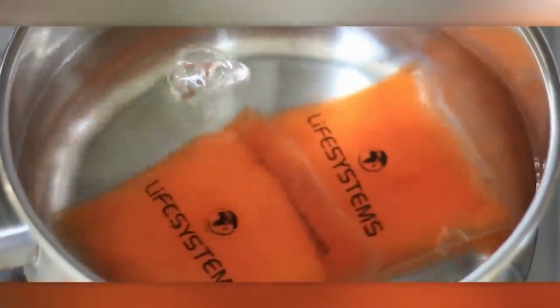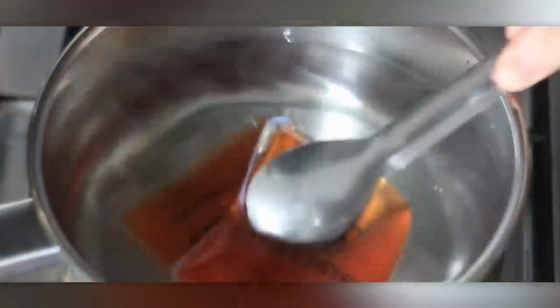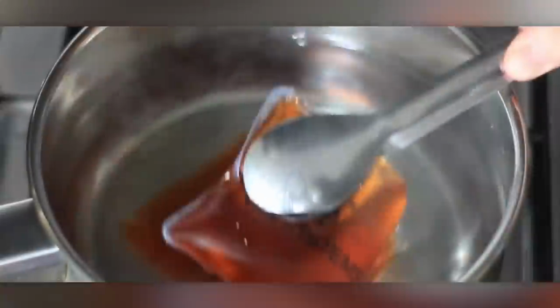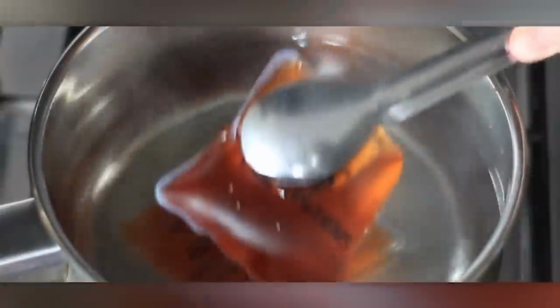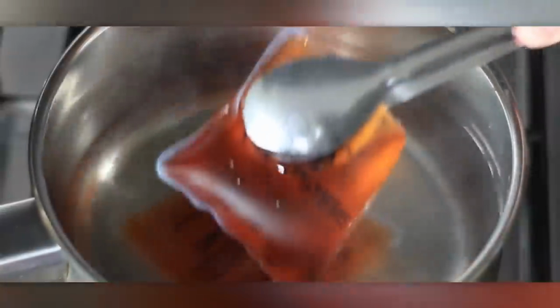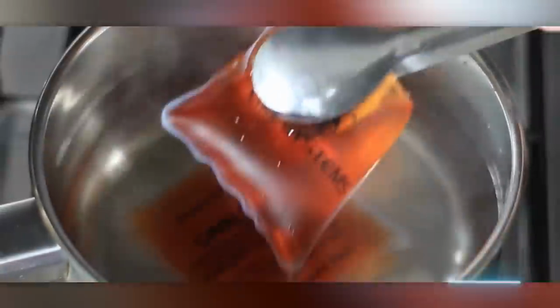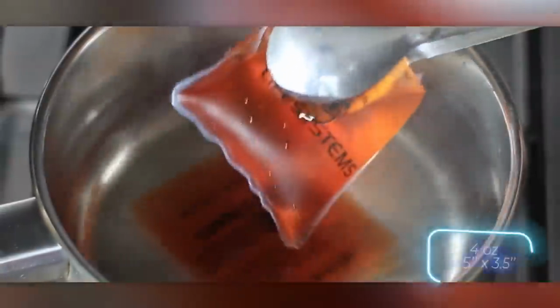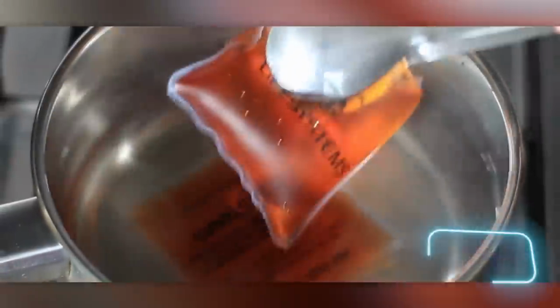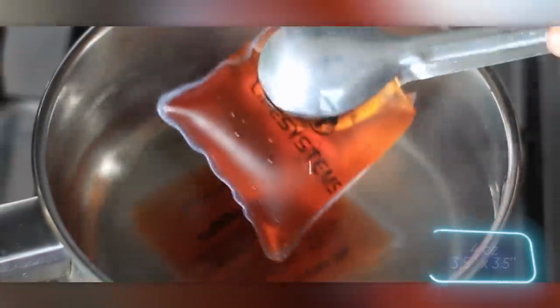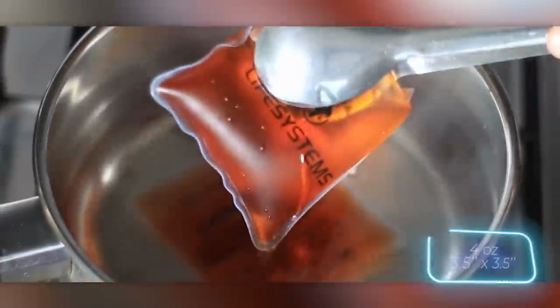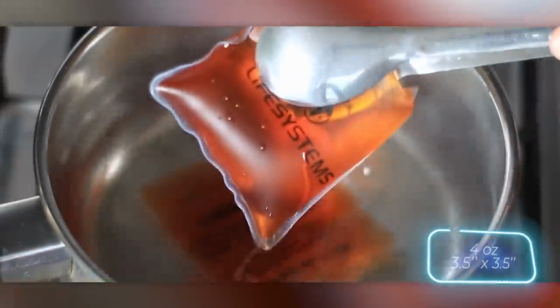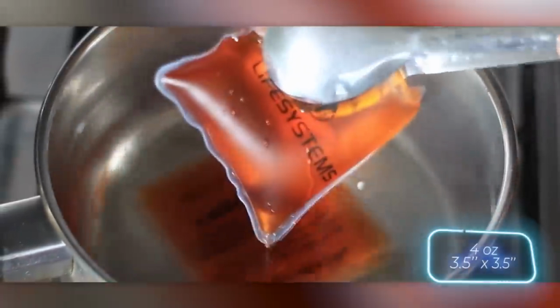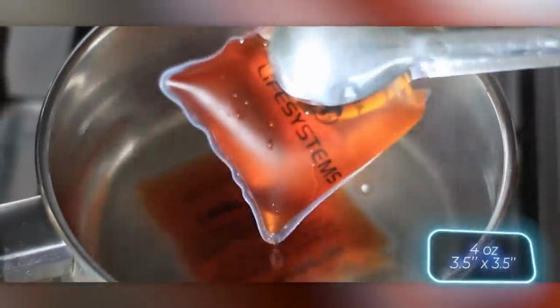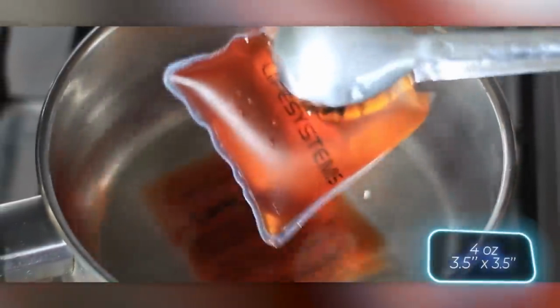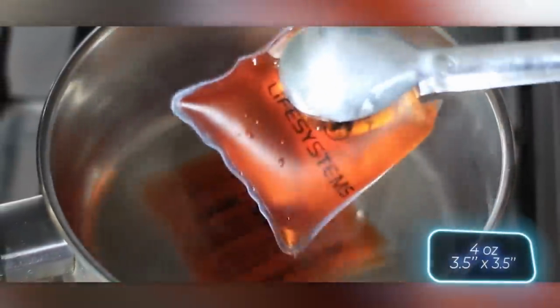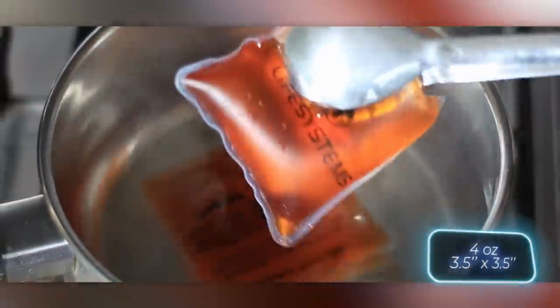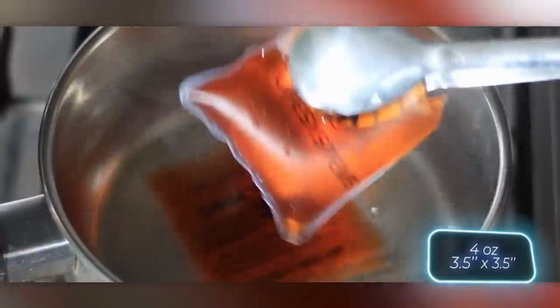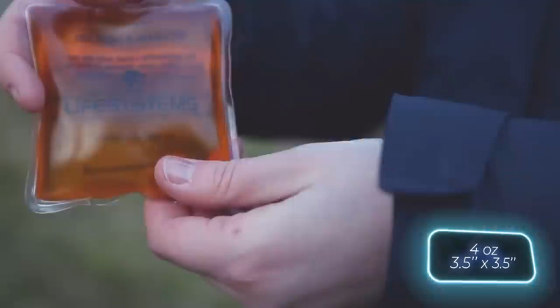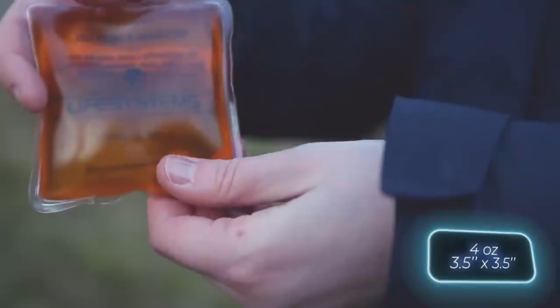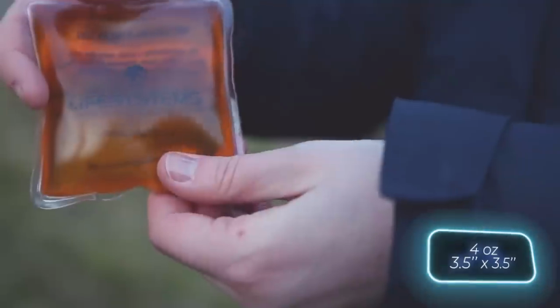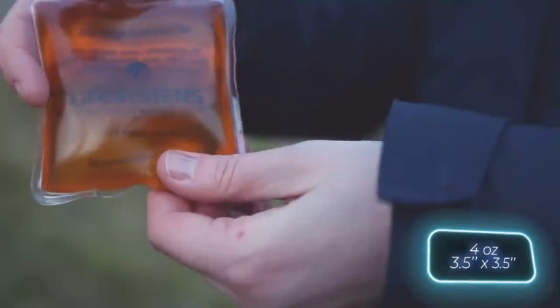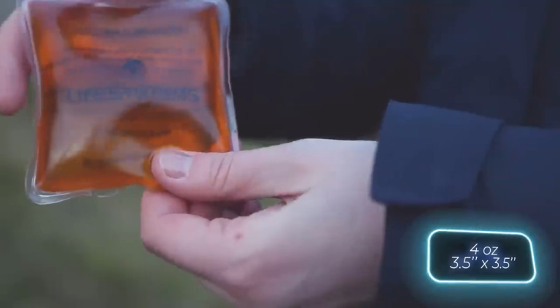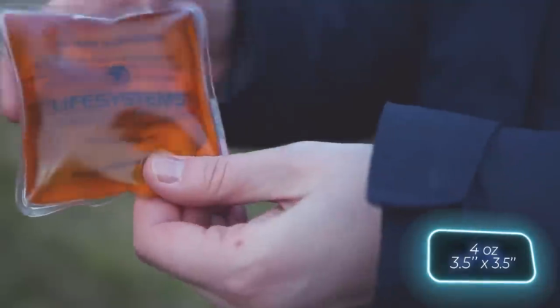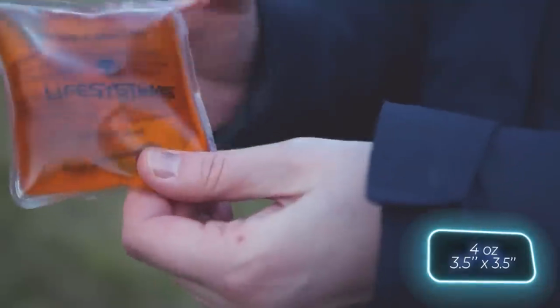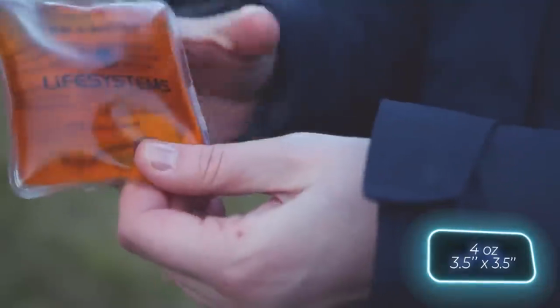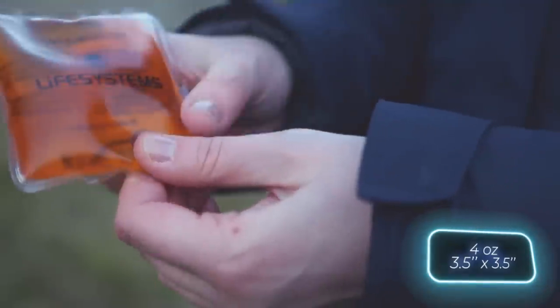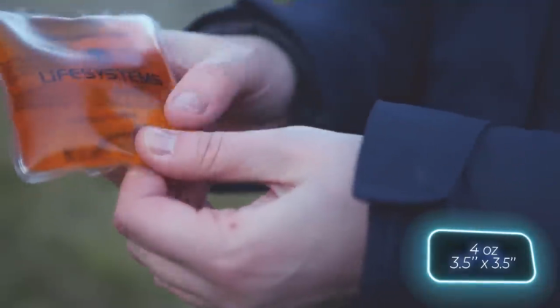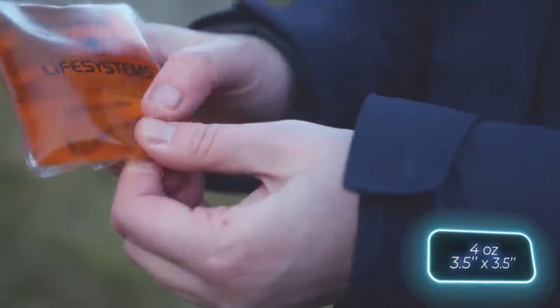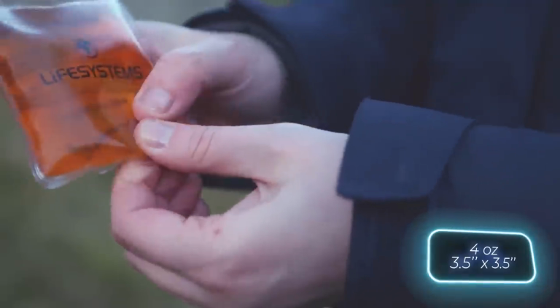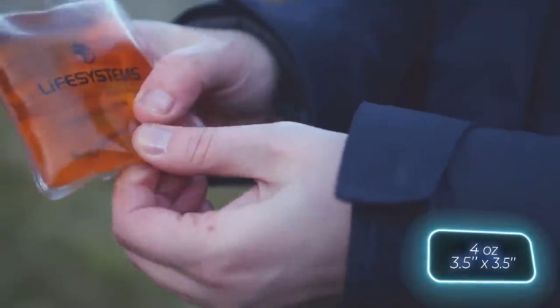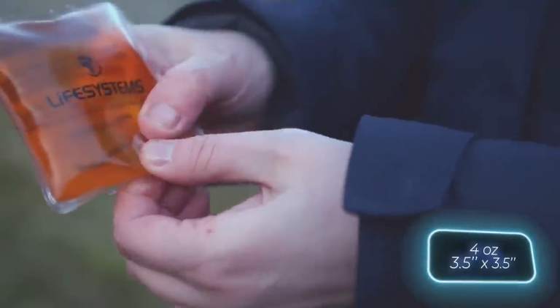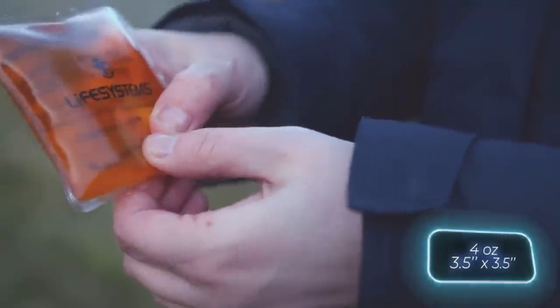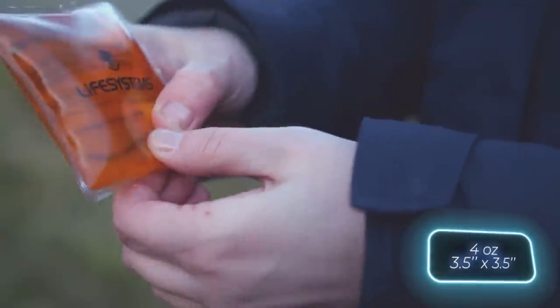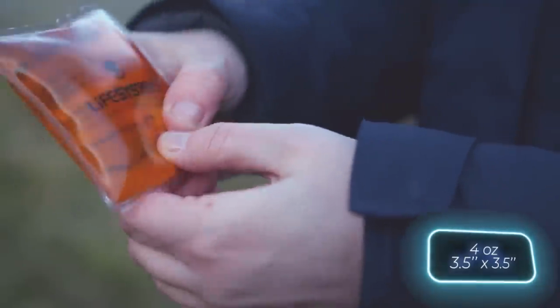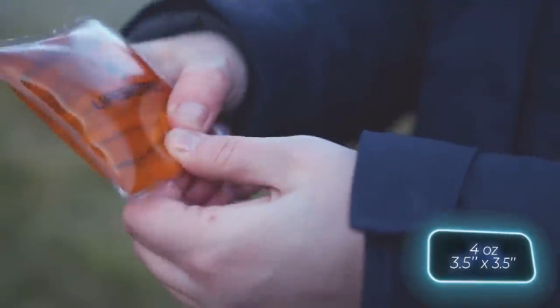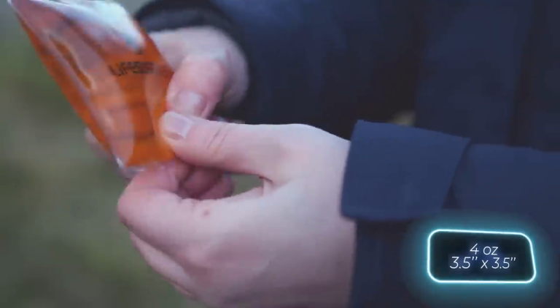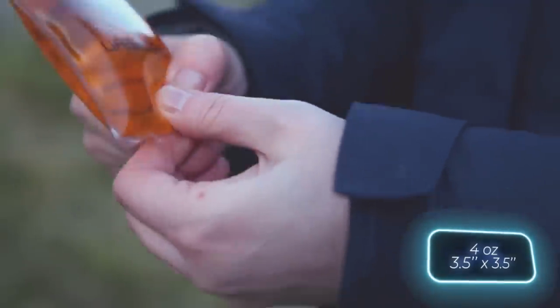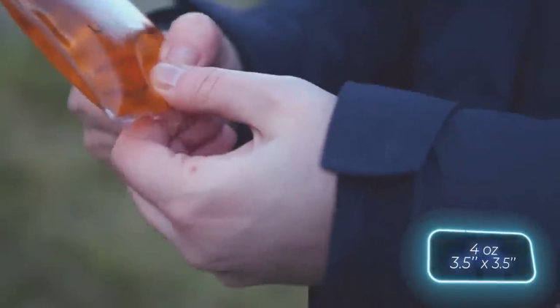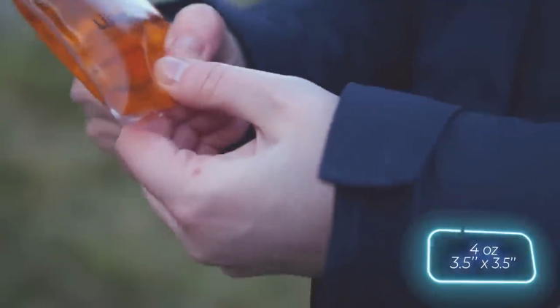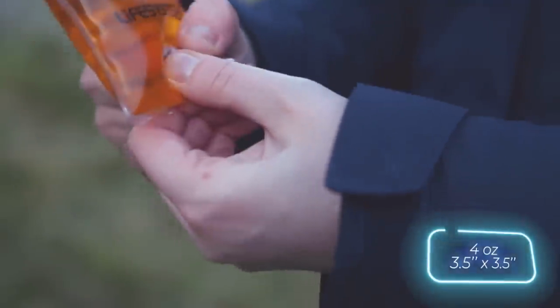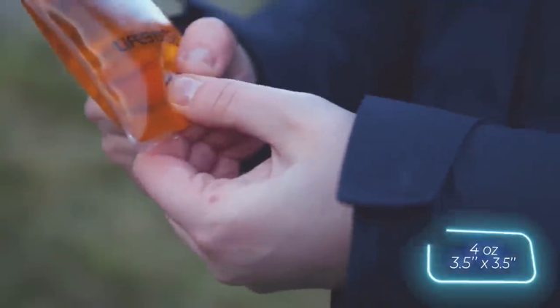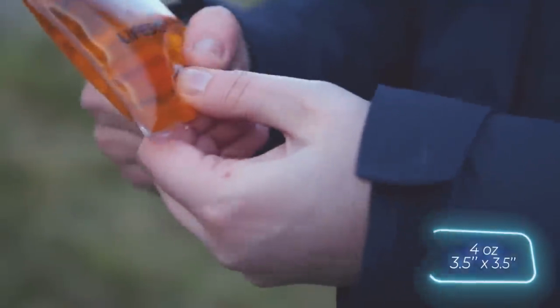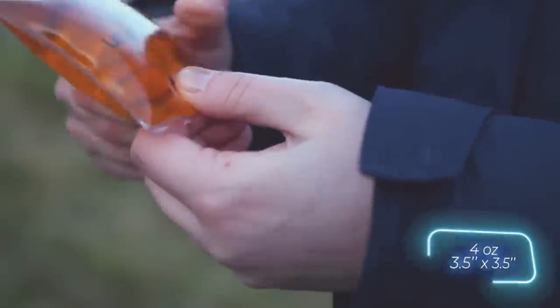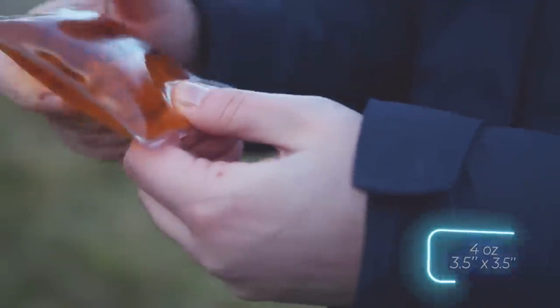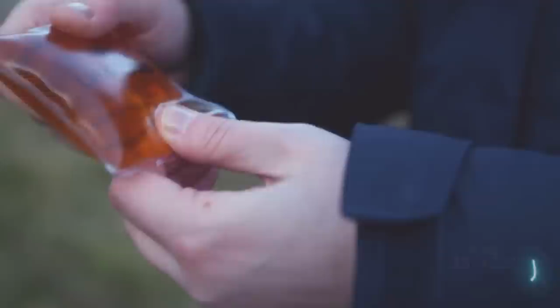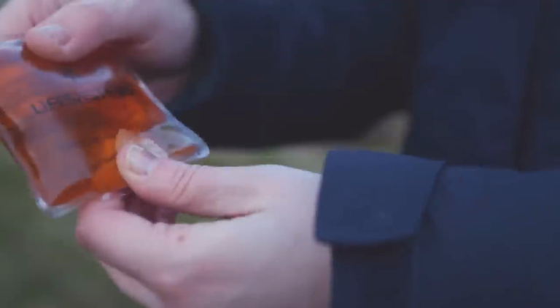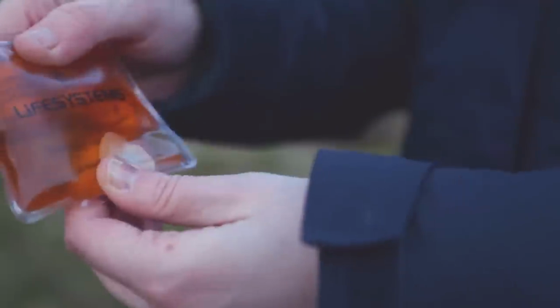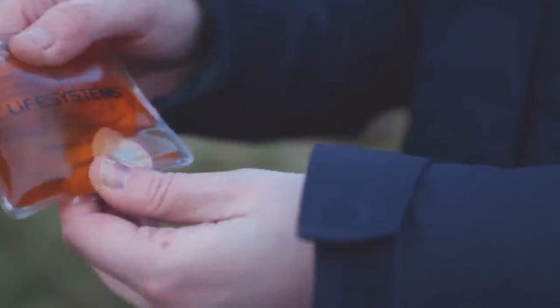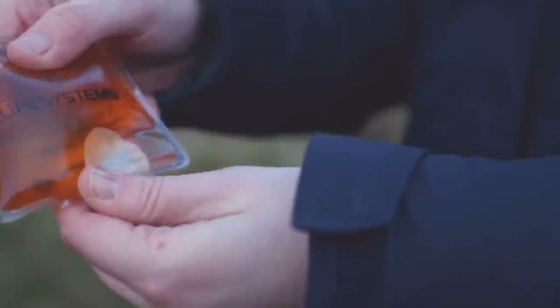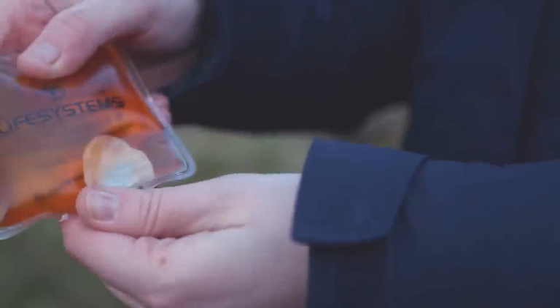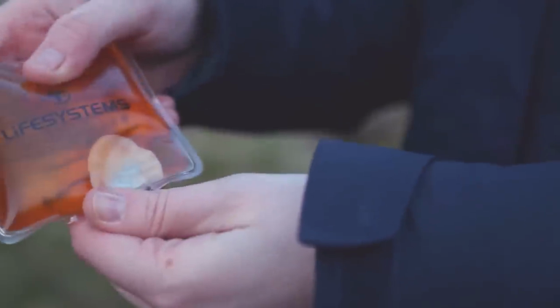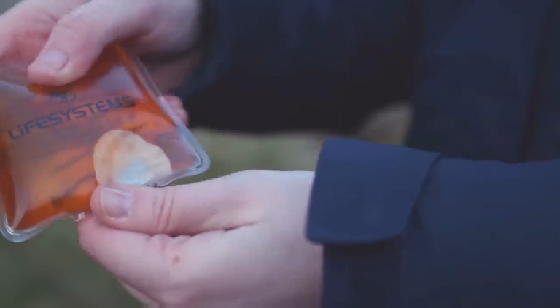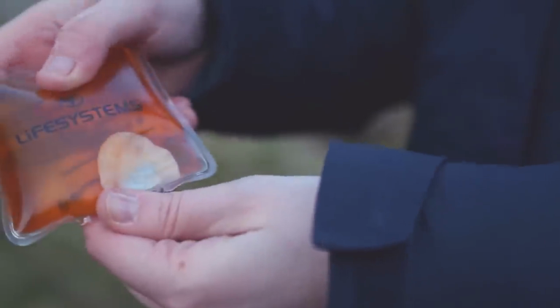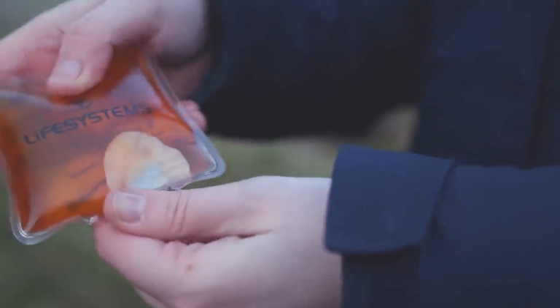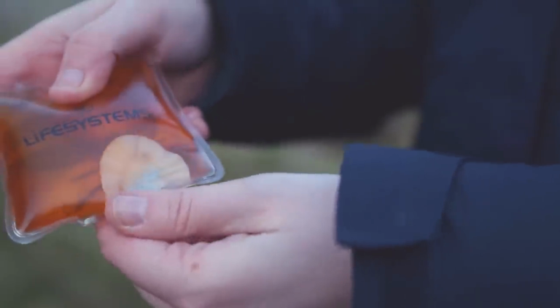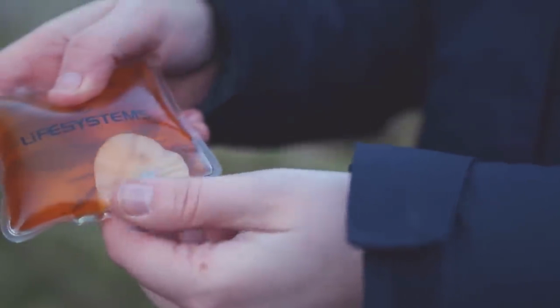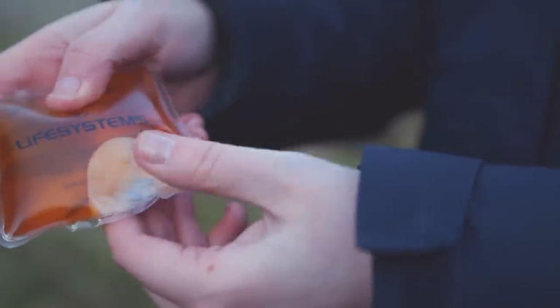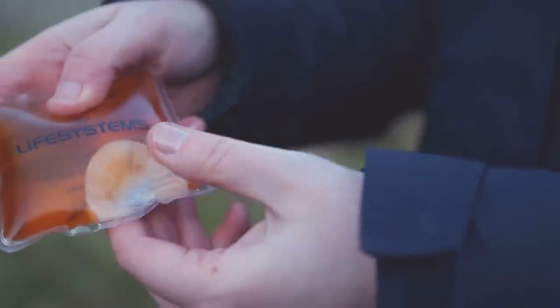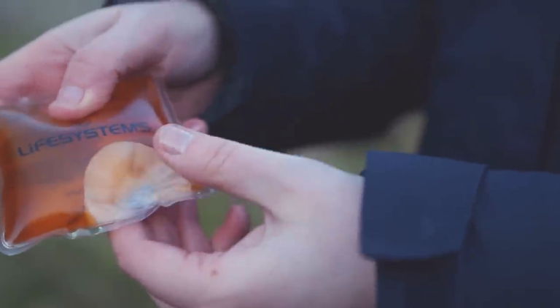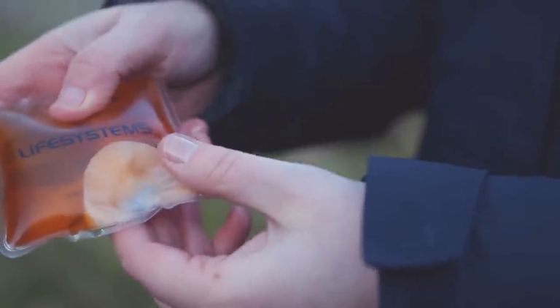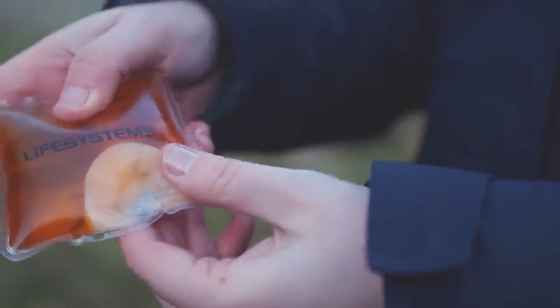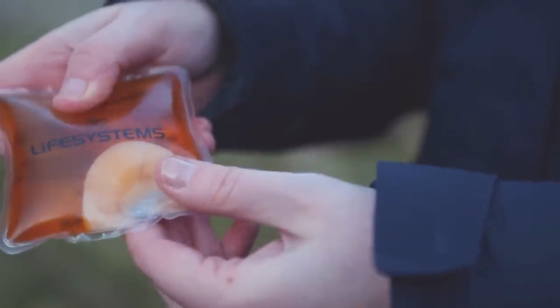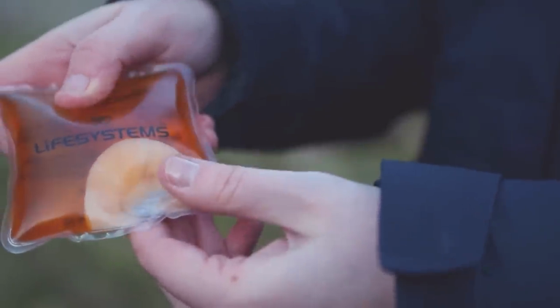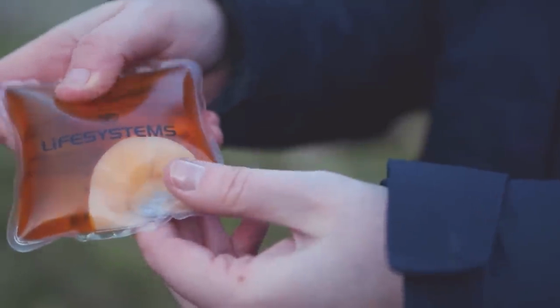The warmer weighs 118 grams and measures 9 by 9 centimeters. You can get a pair of these warmers for $5.50.